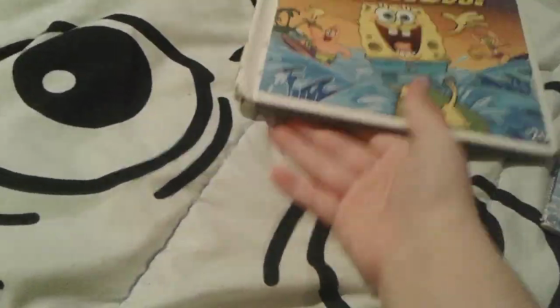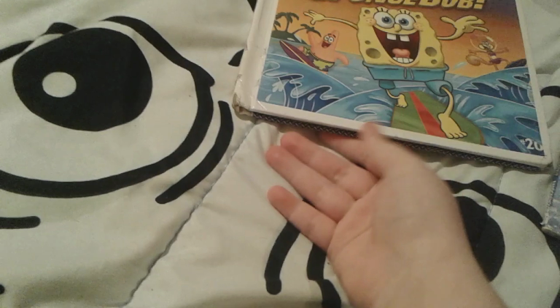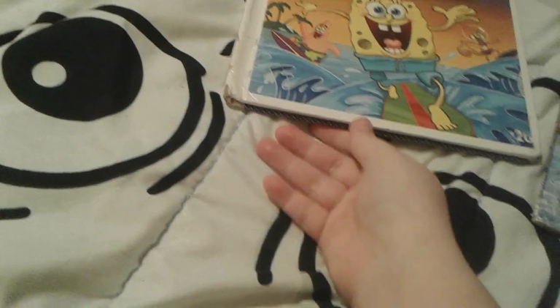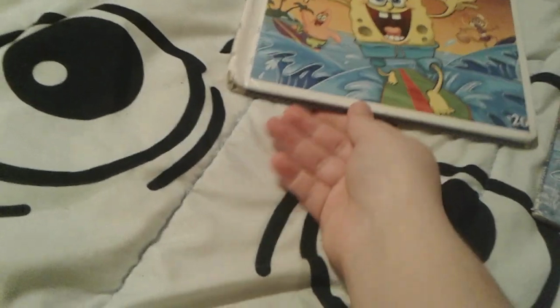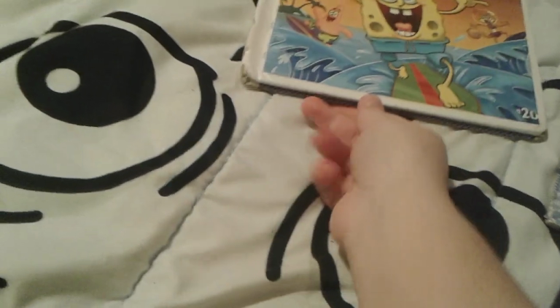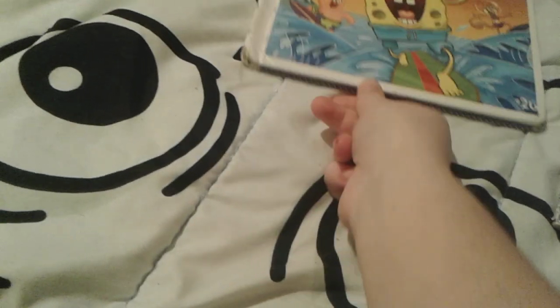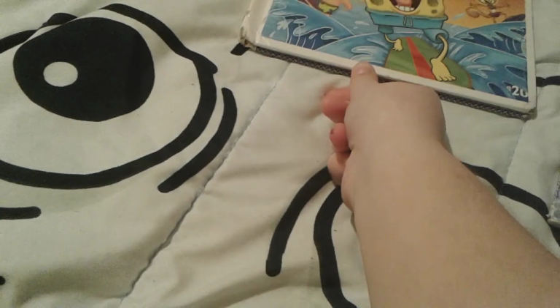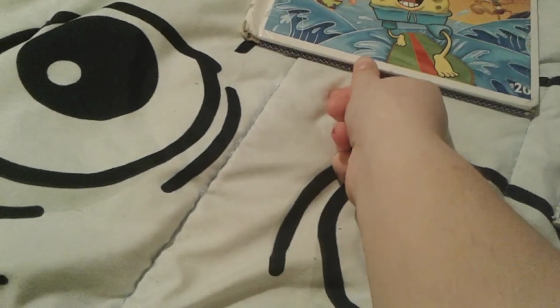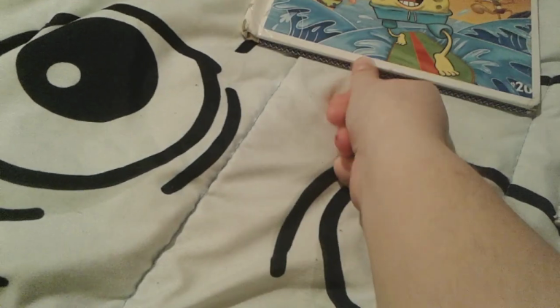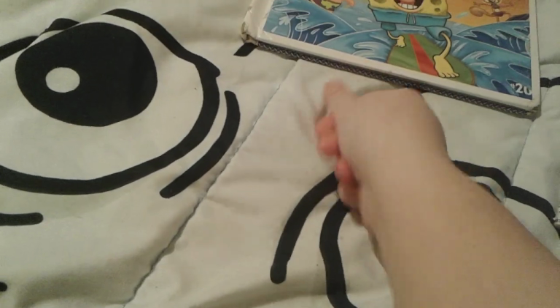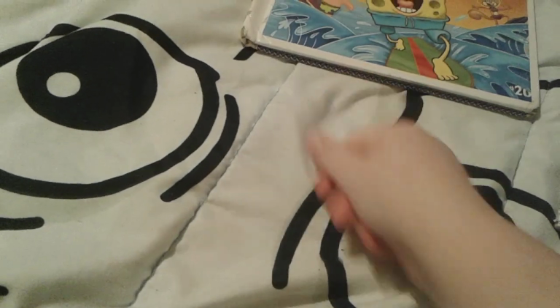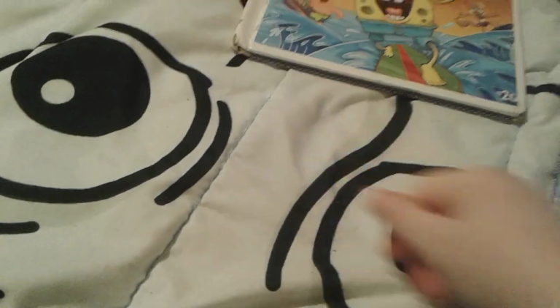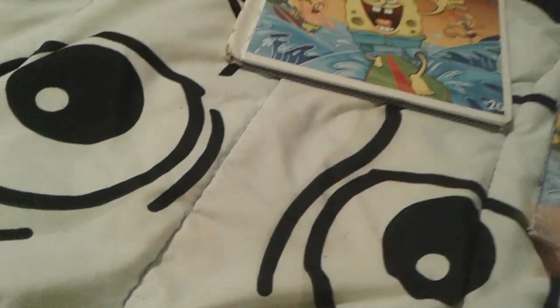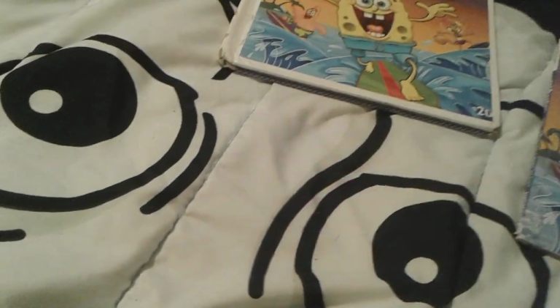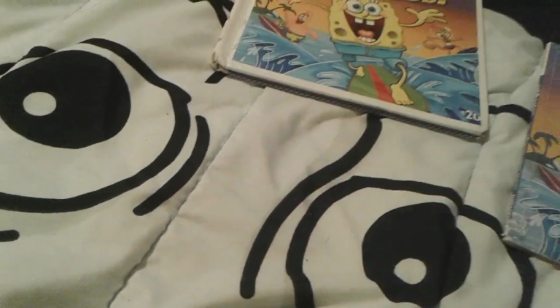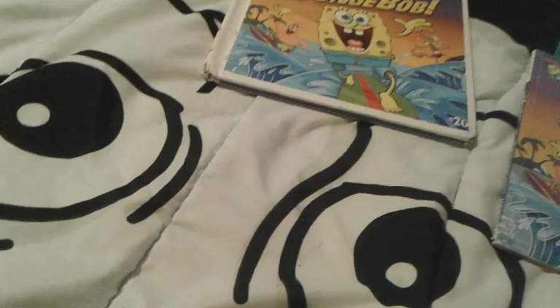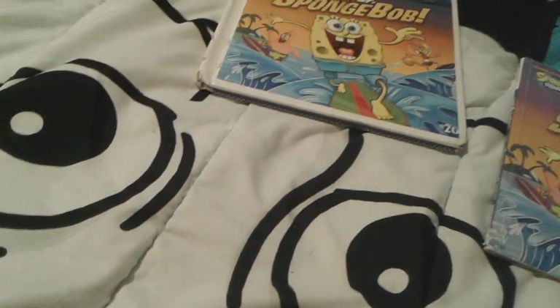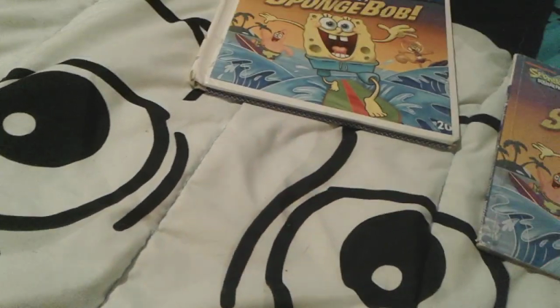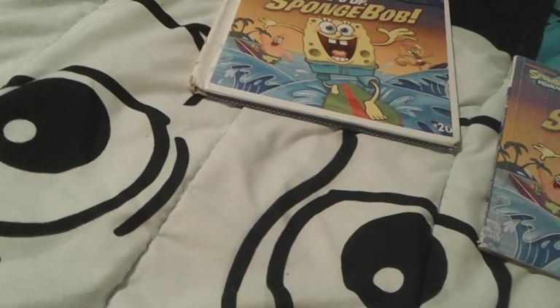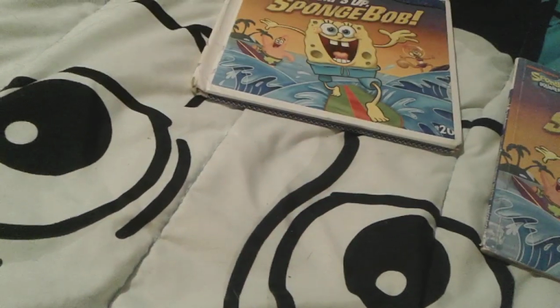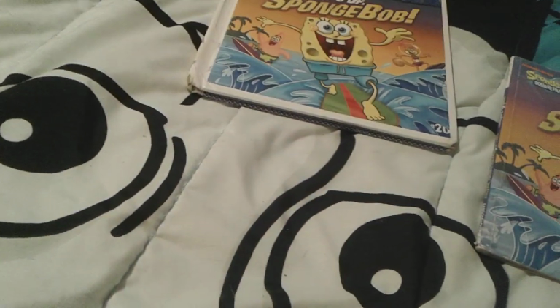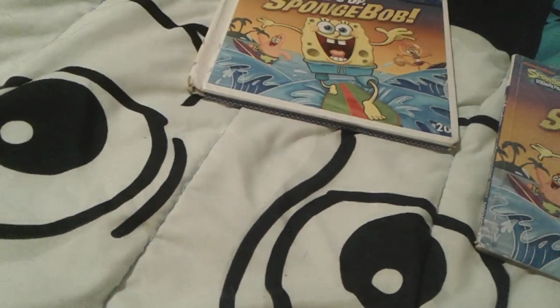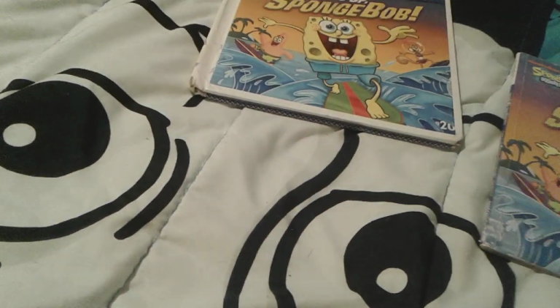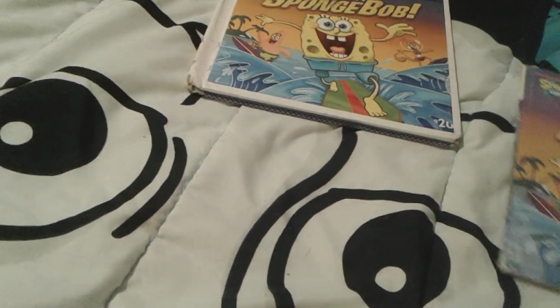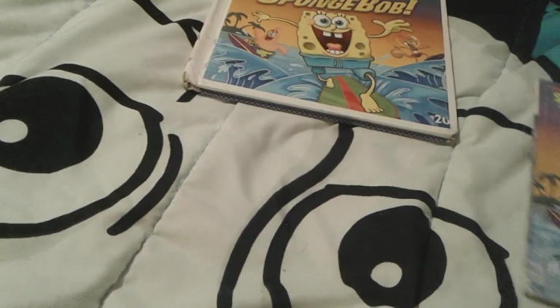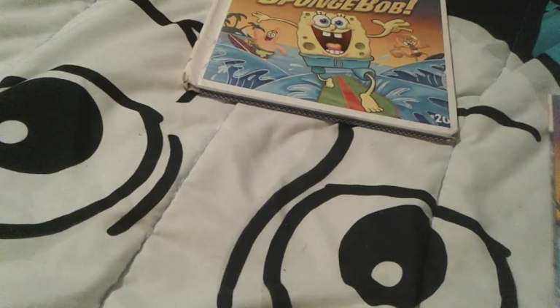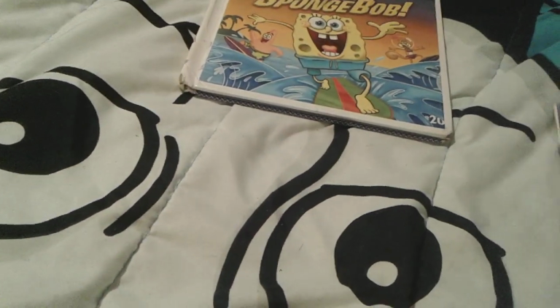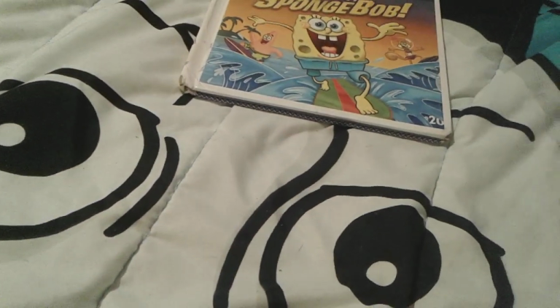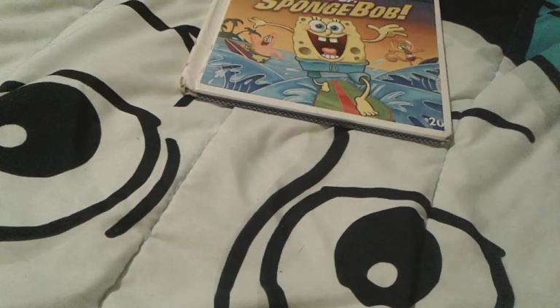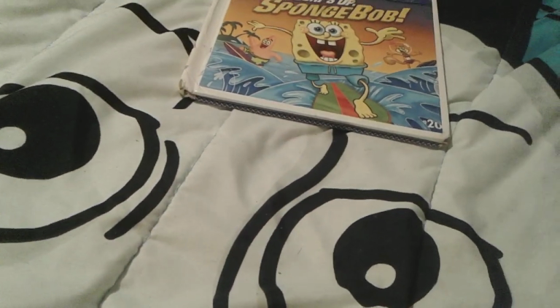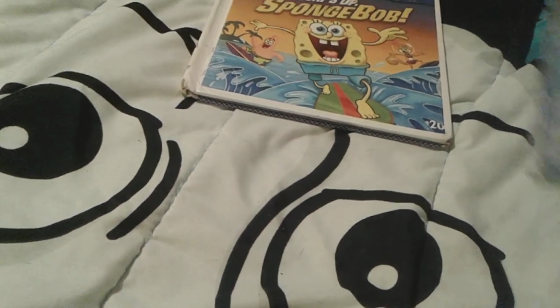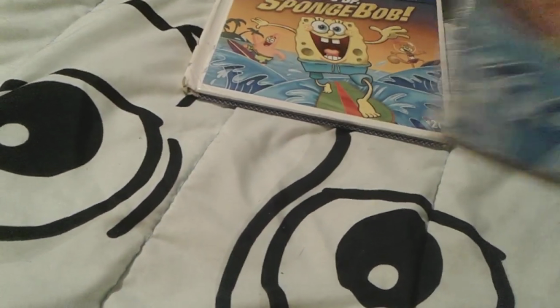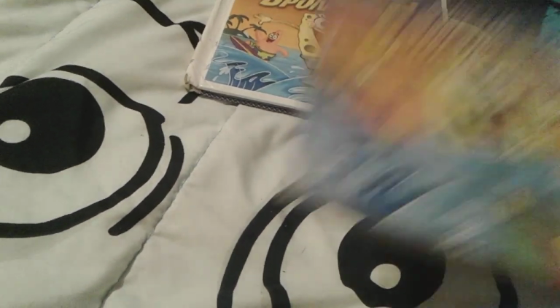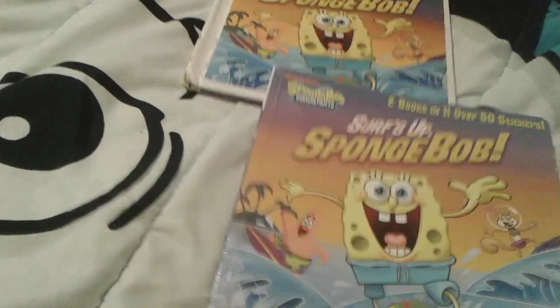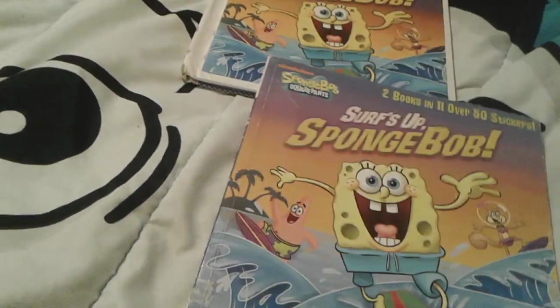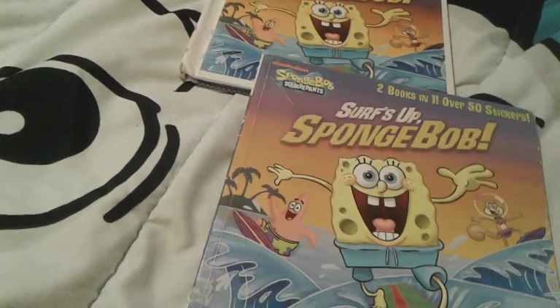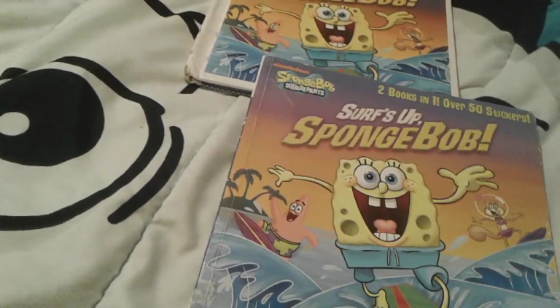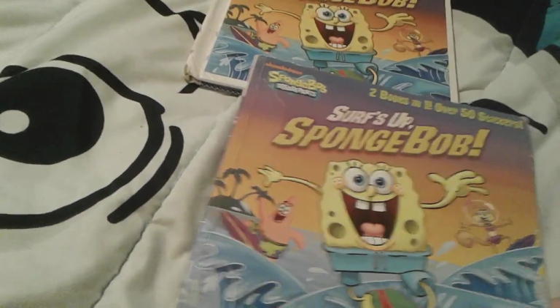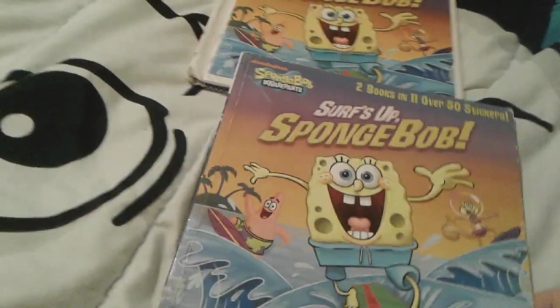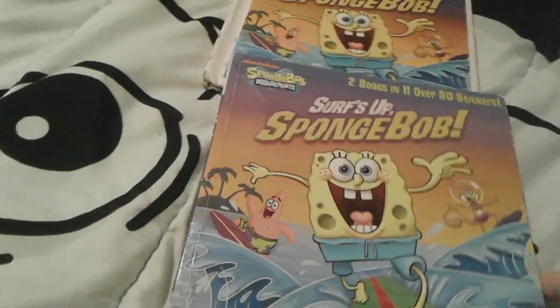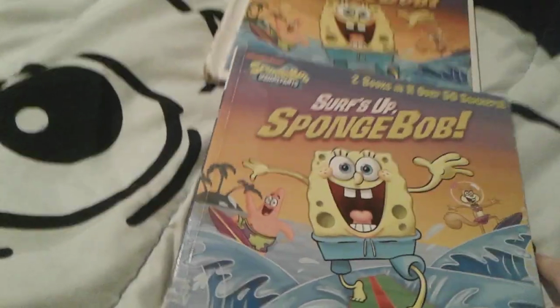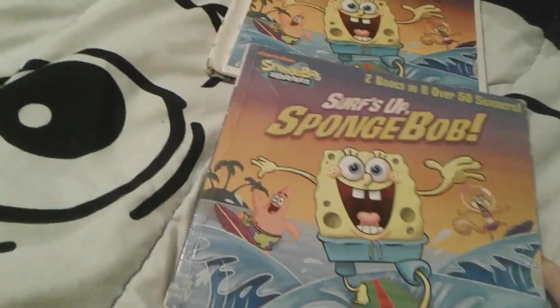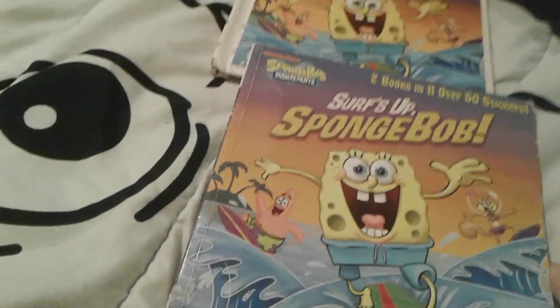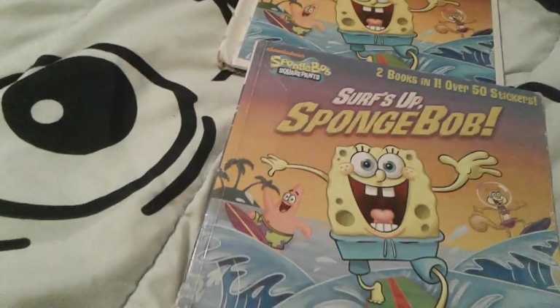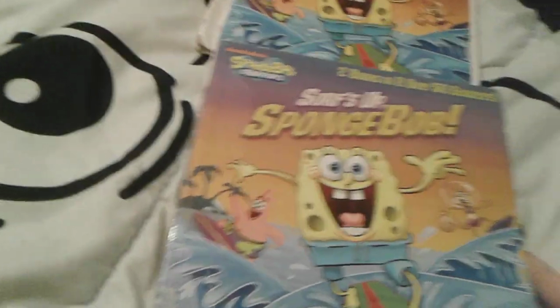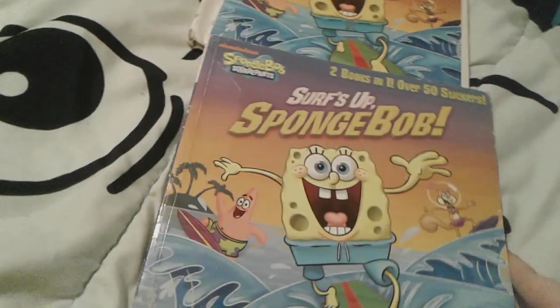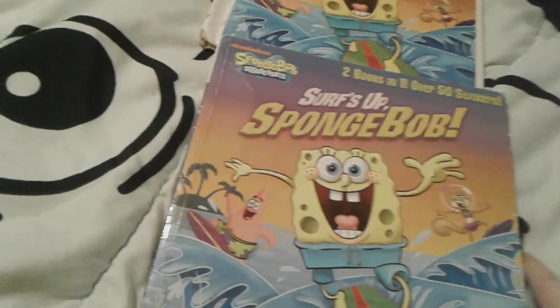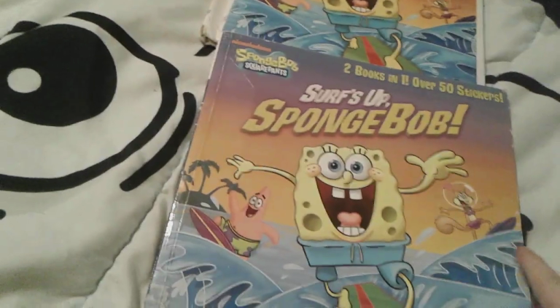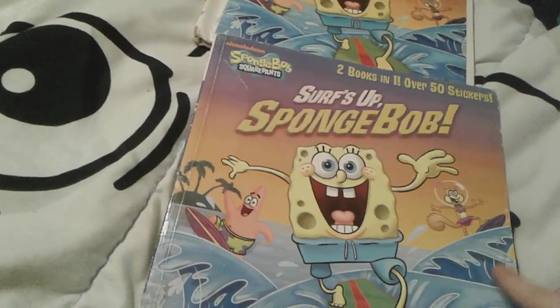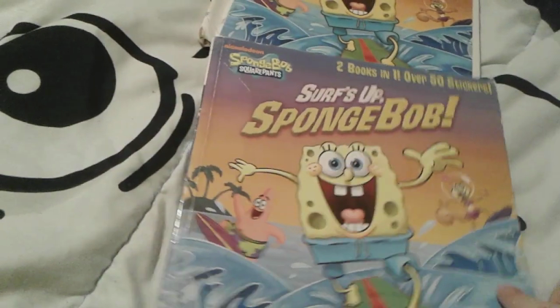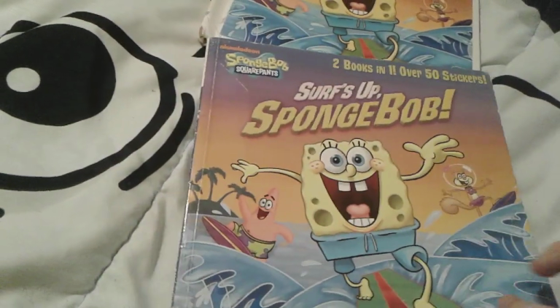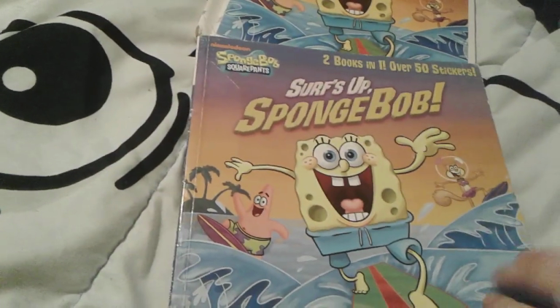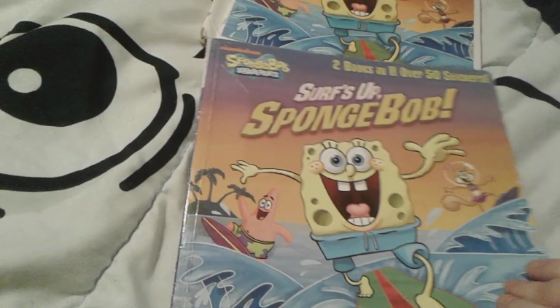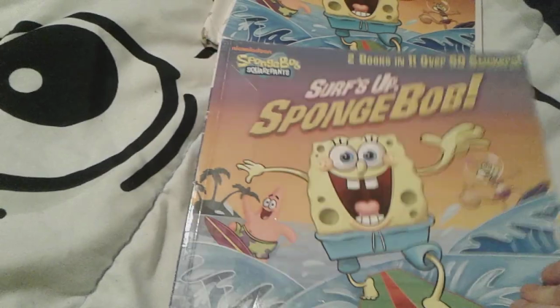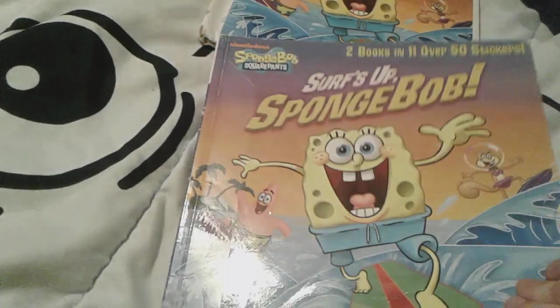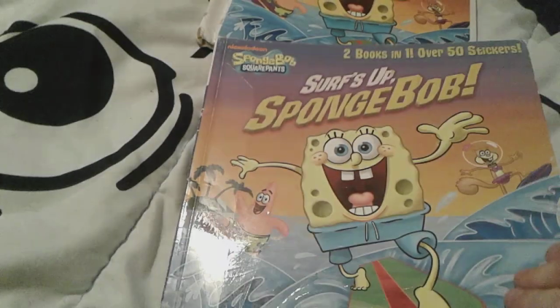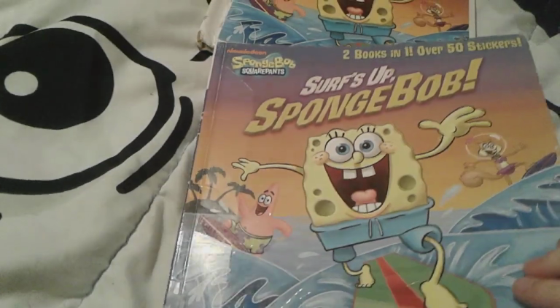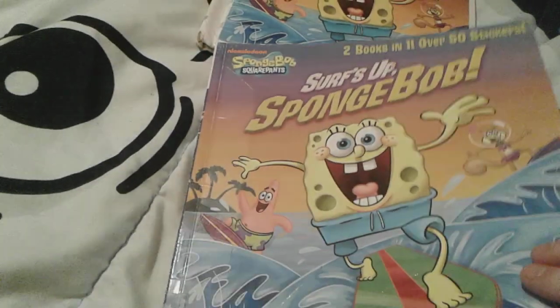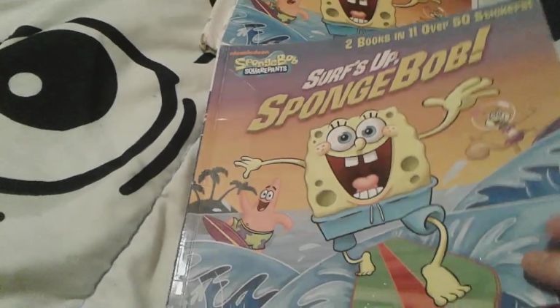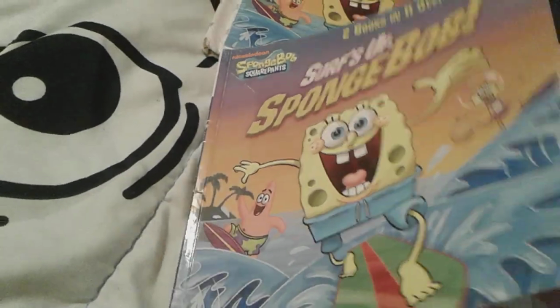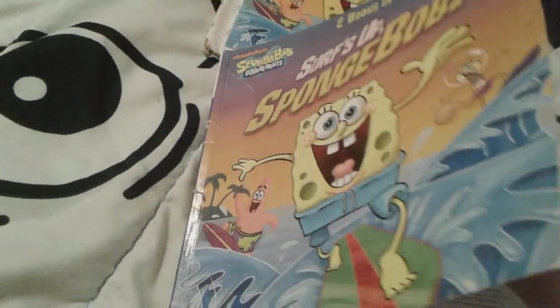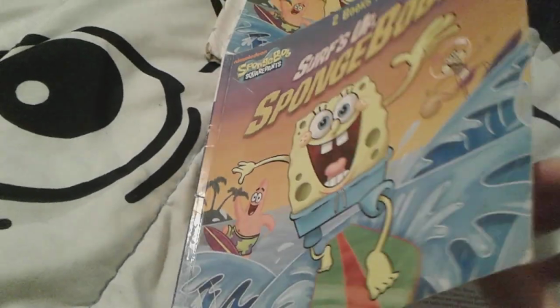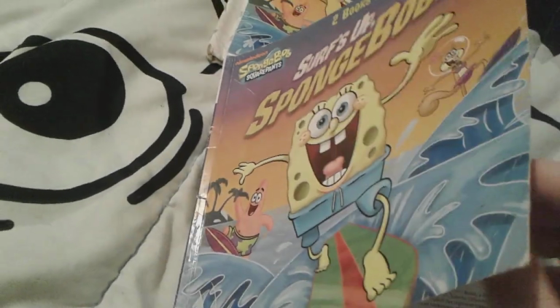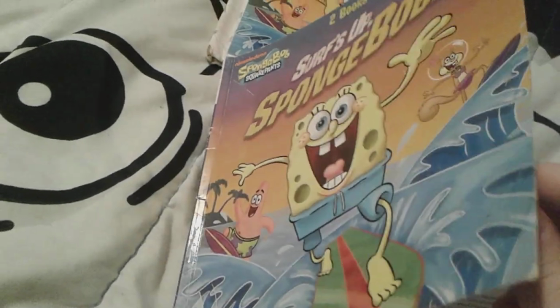So we're gonna have this one up here, and this one down here, because this one can't even hold itself up.